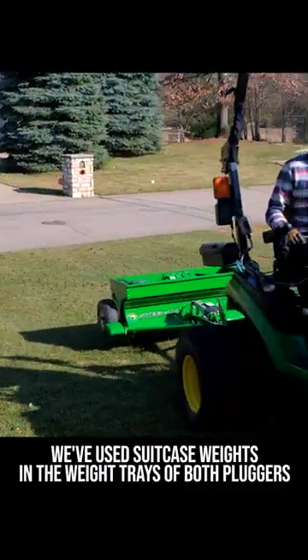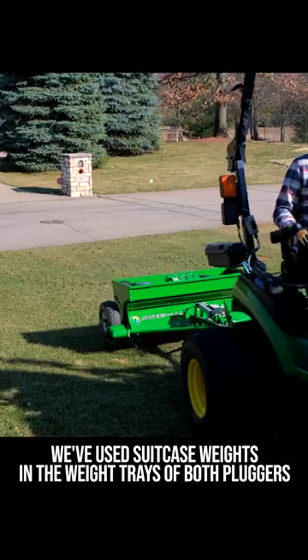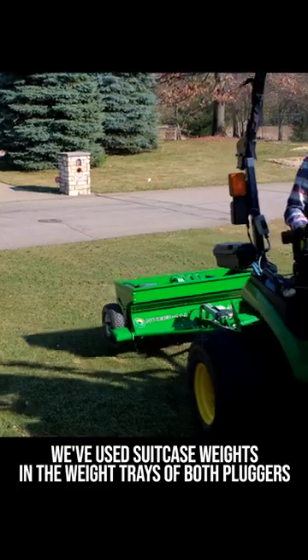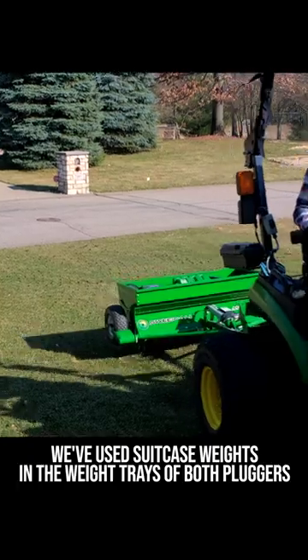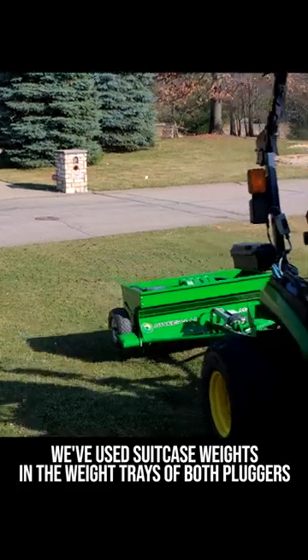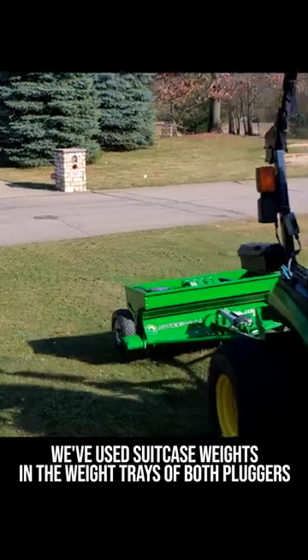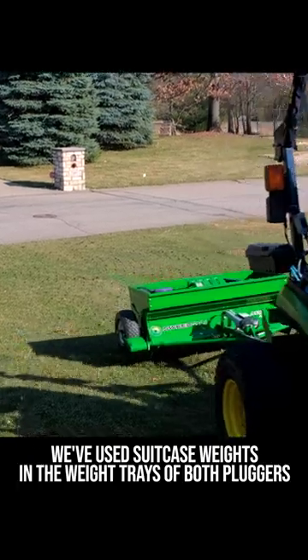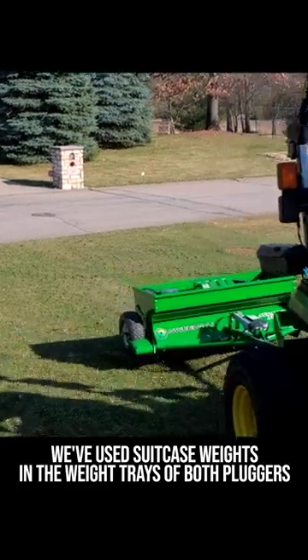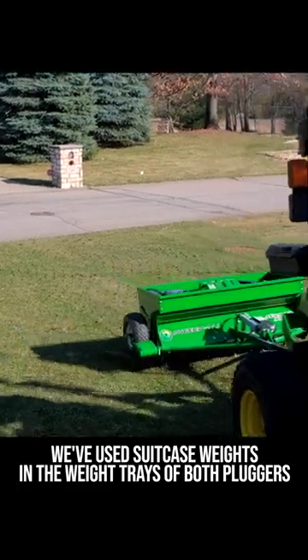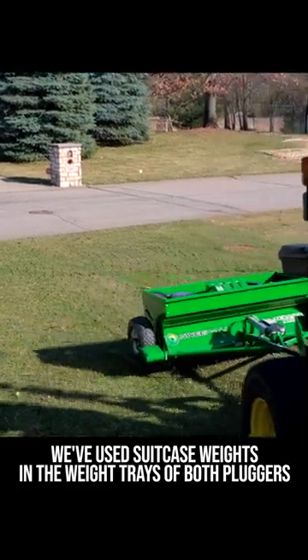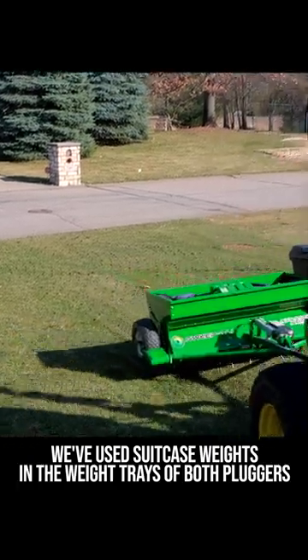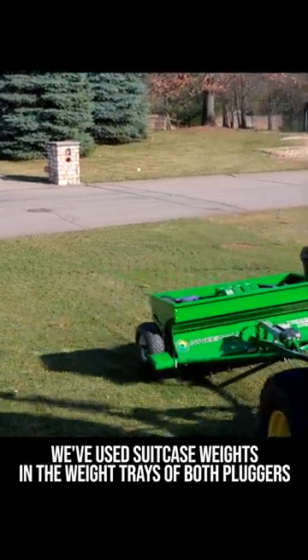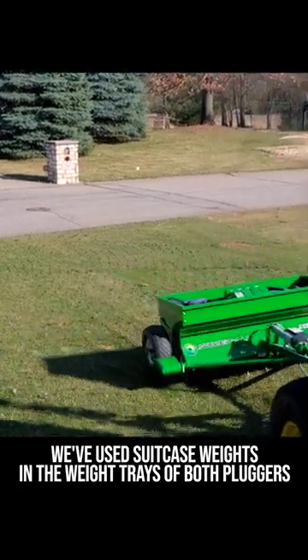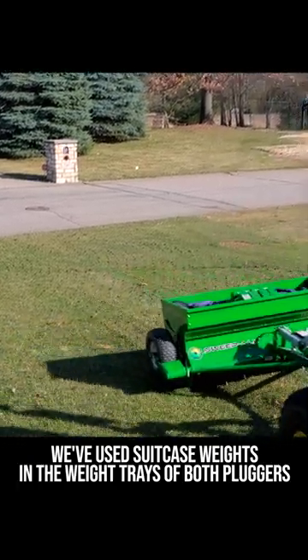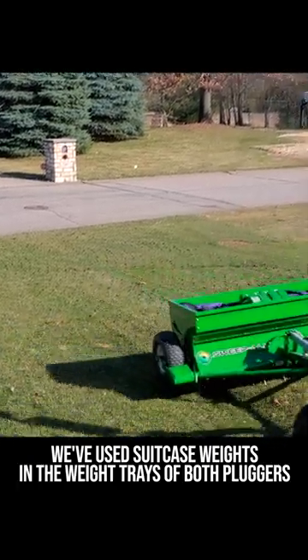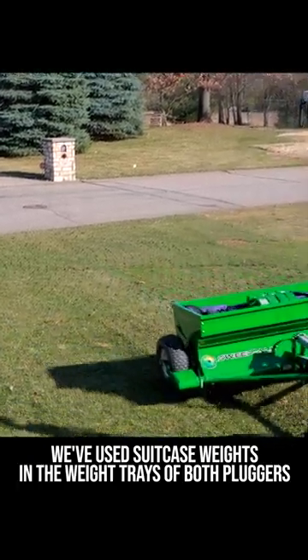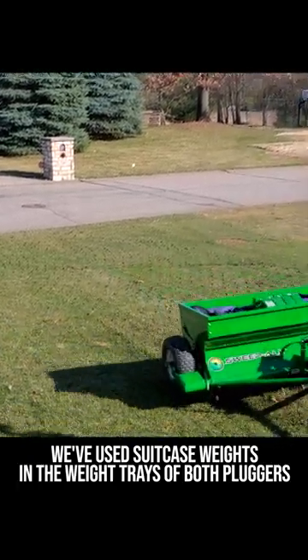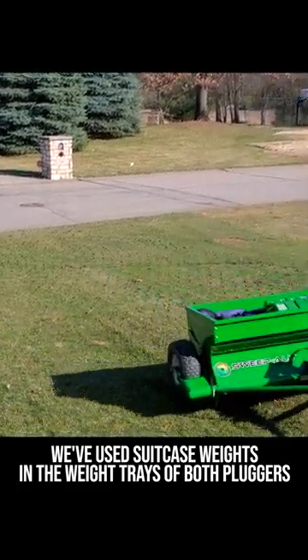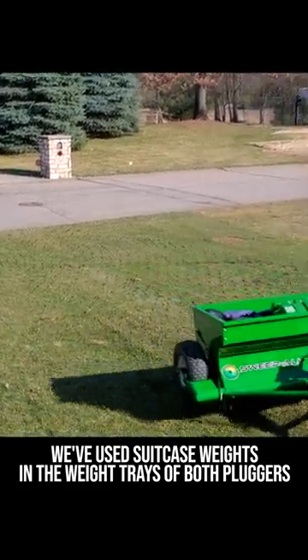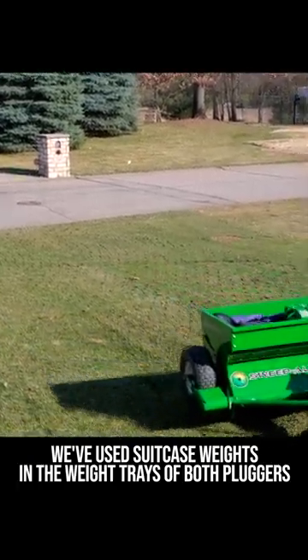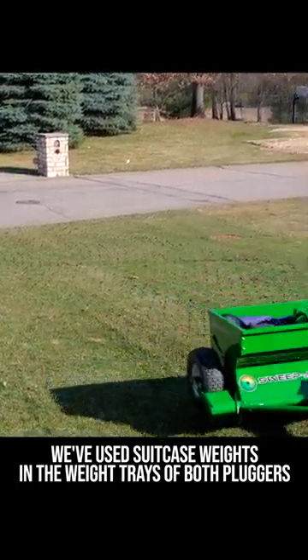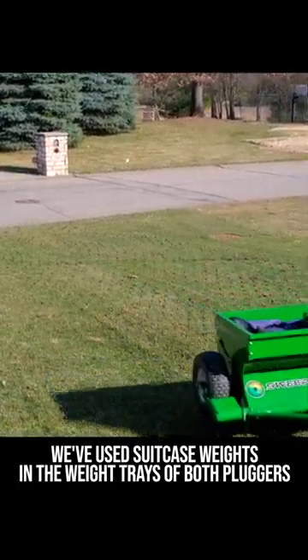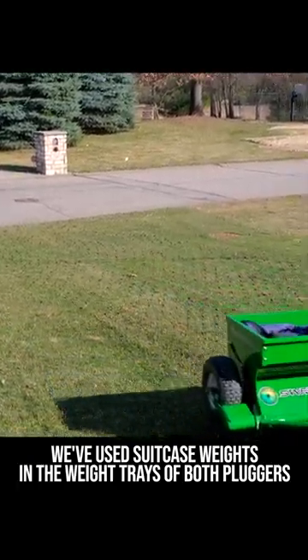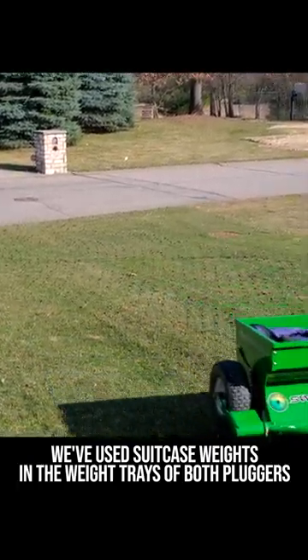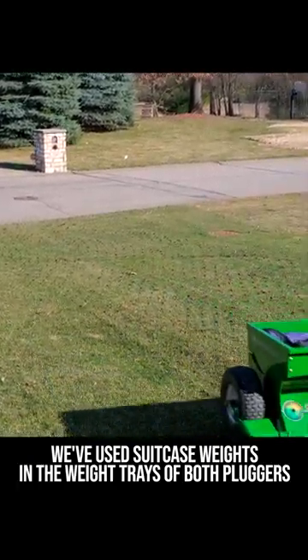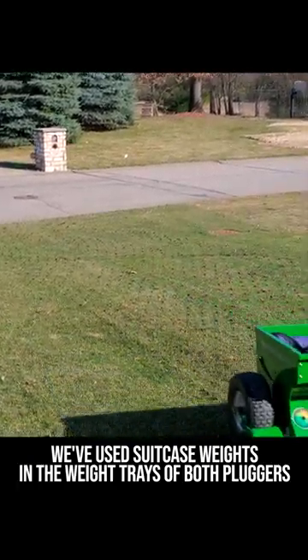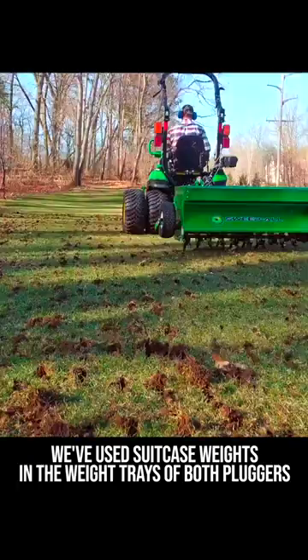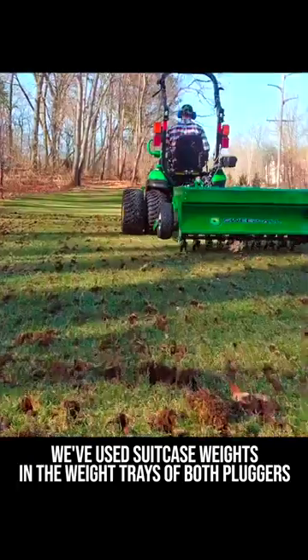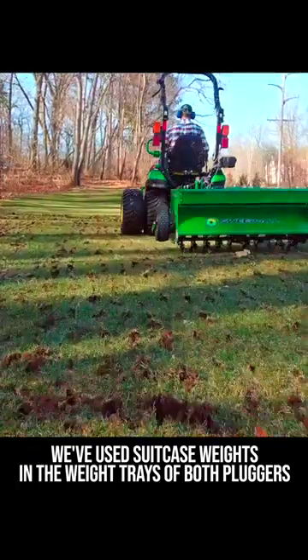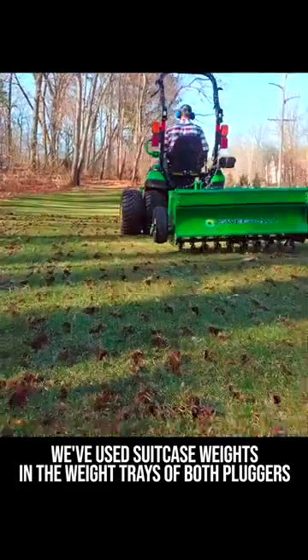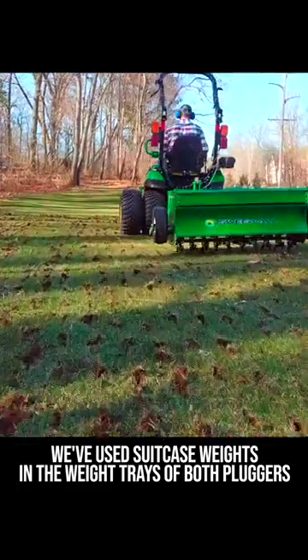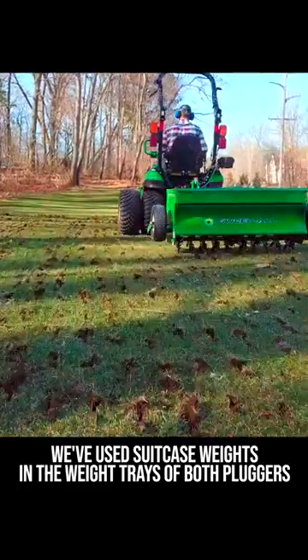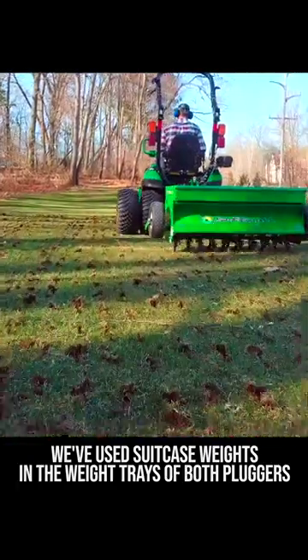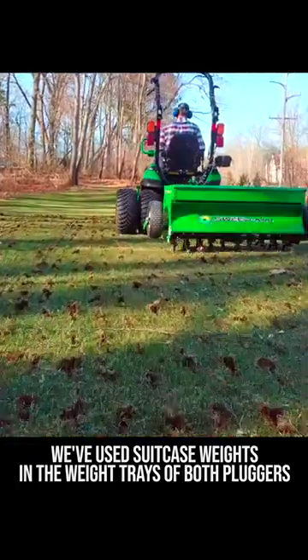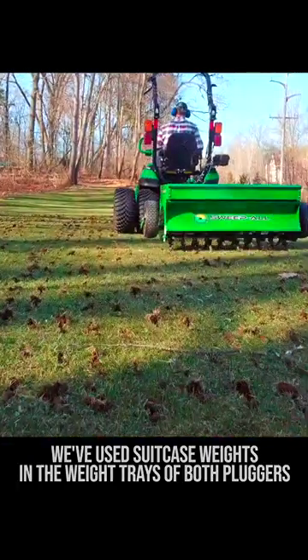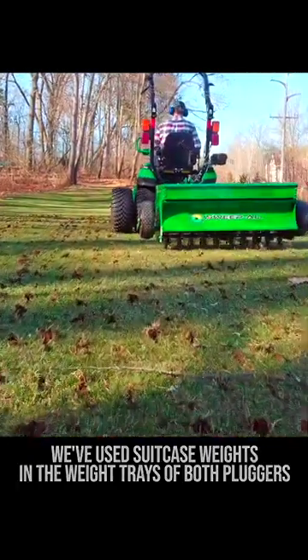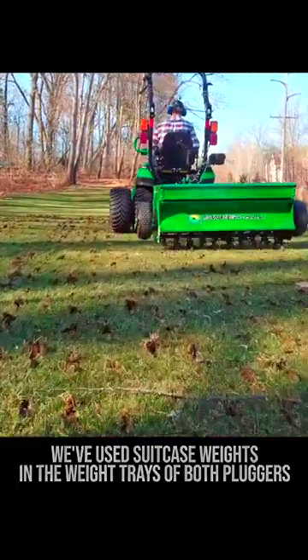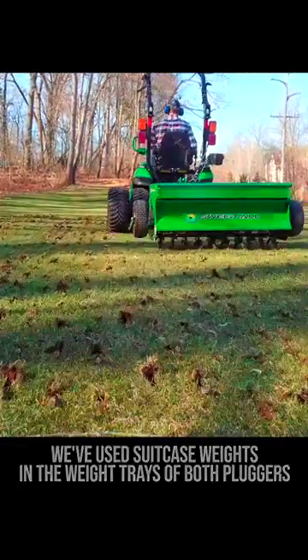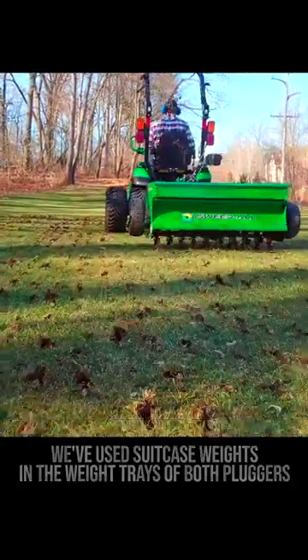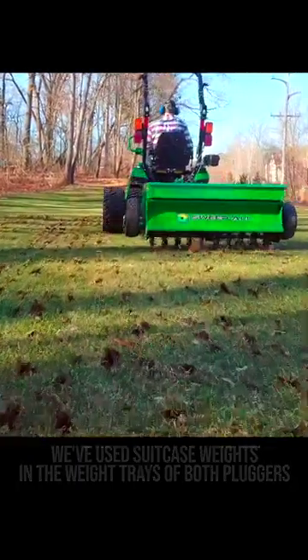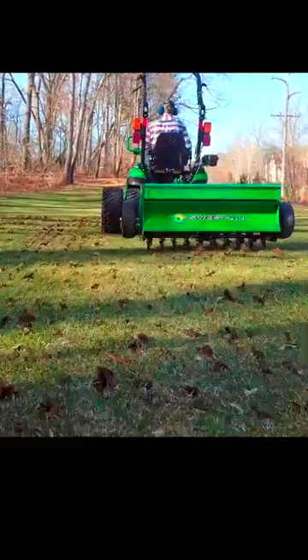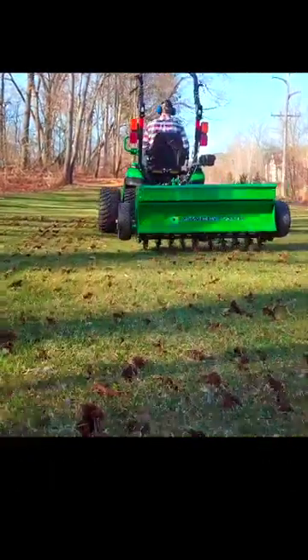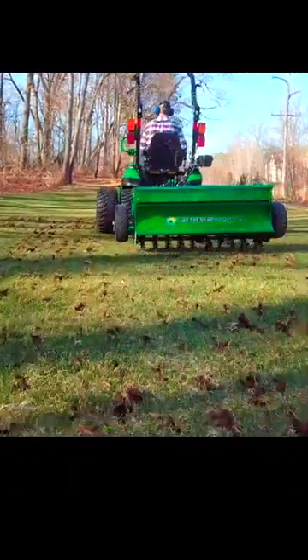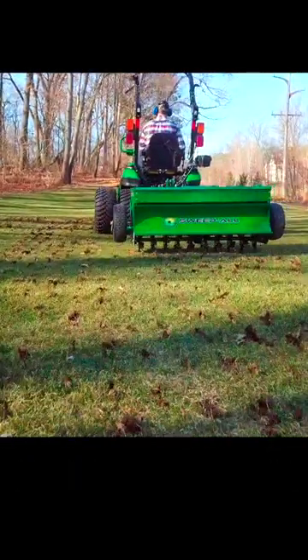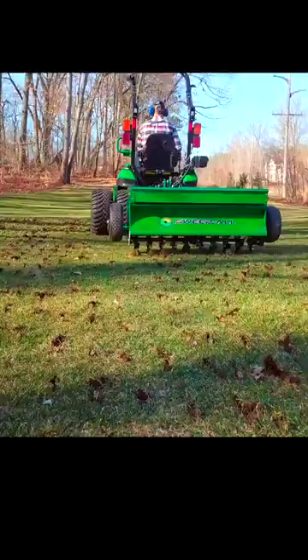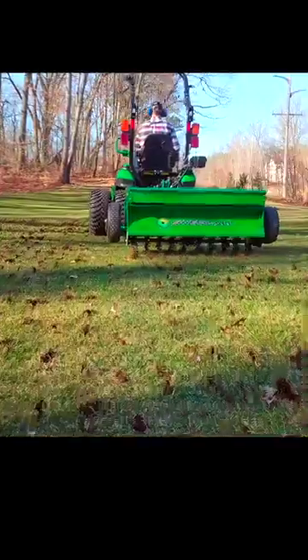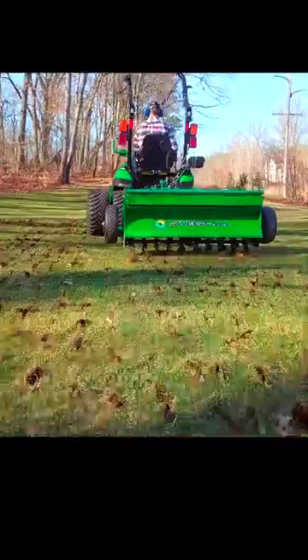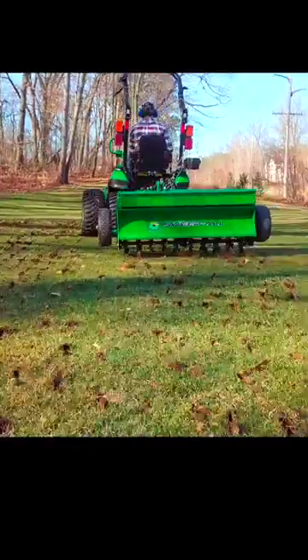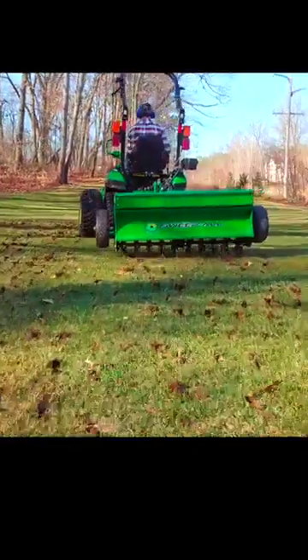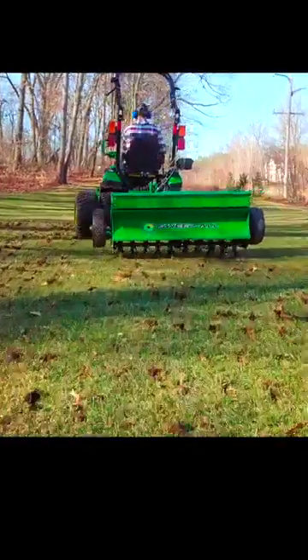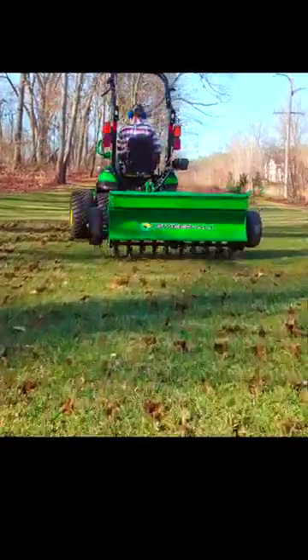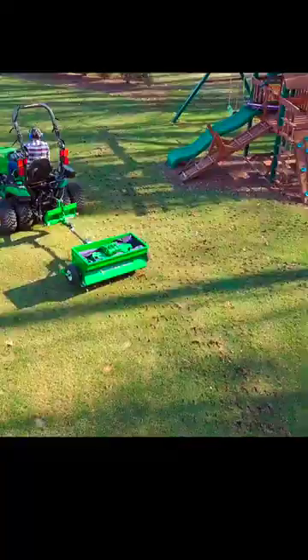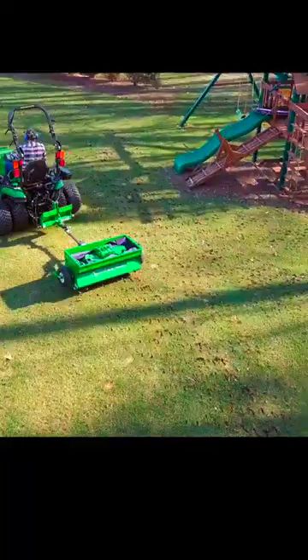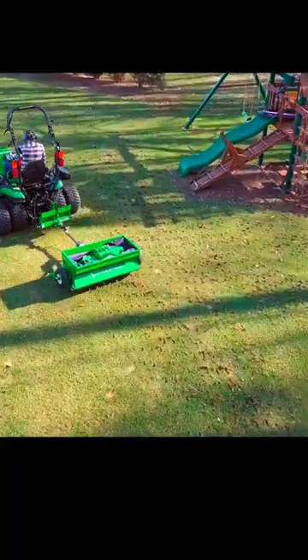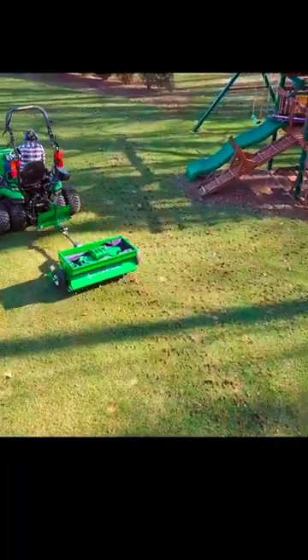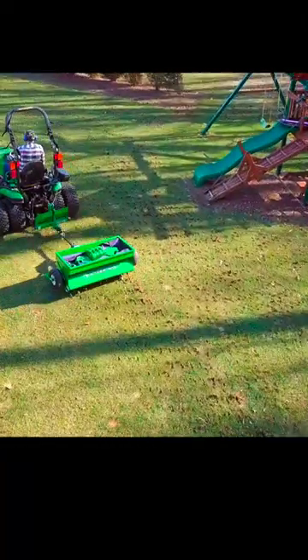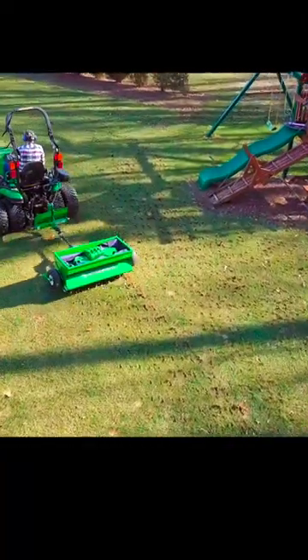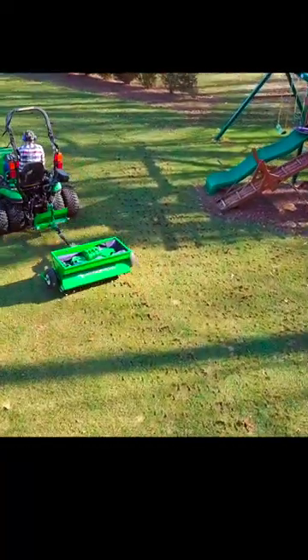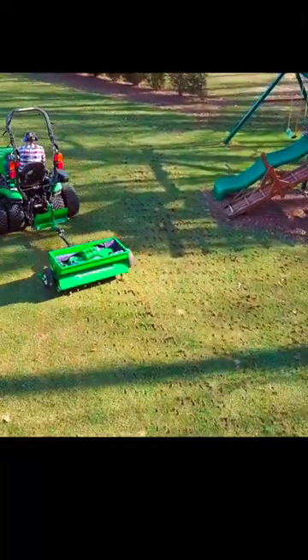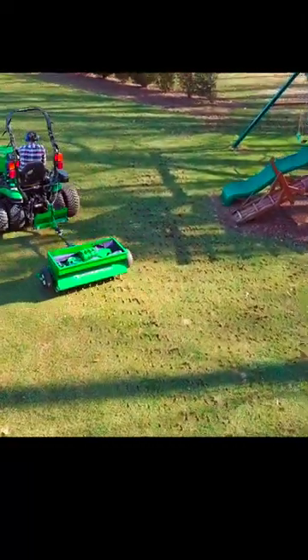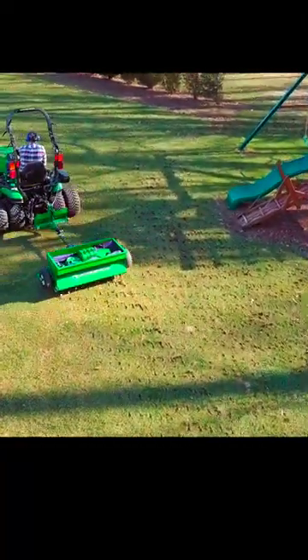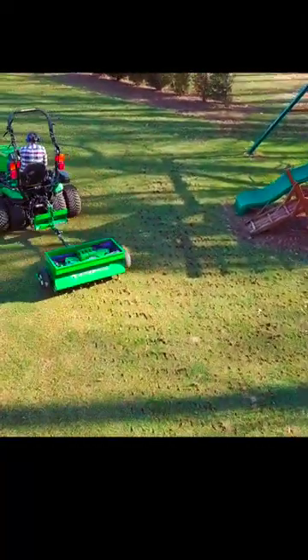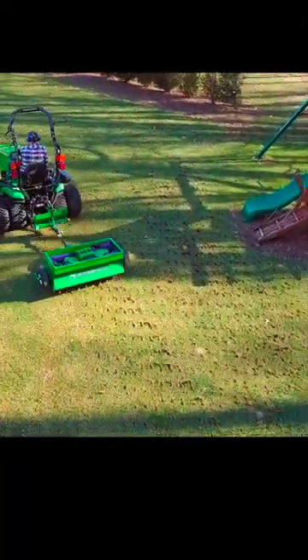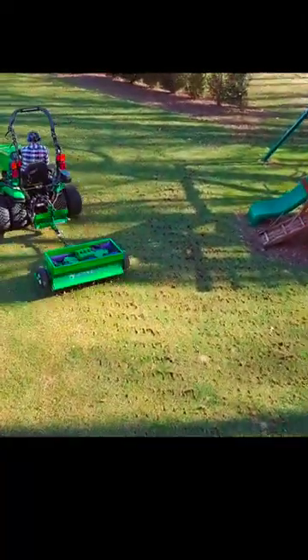A couple of tips: make sure you use plenty of weight. You have a big weight tray here and a weight tray here to add suitcase weights, or a barrel of water, or fill it full of sand — that'll set you up for success.